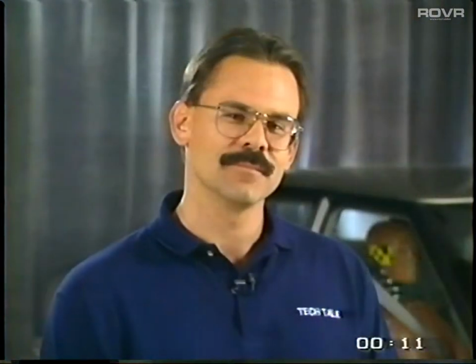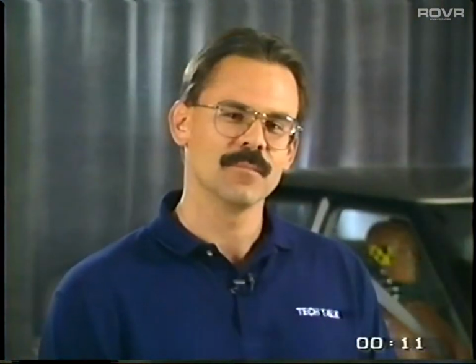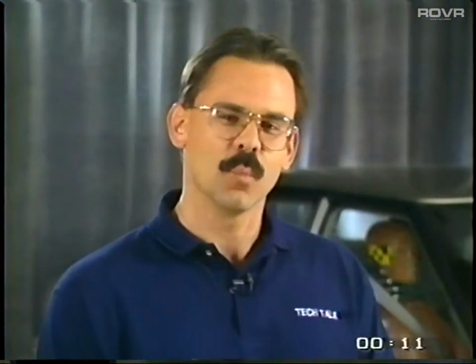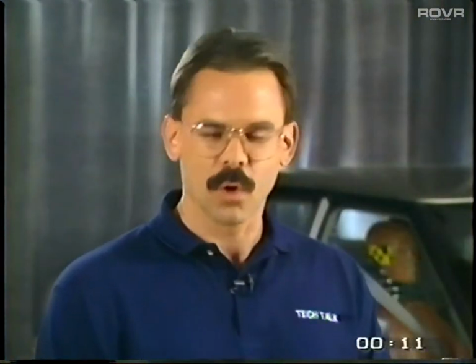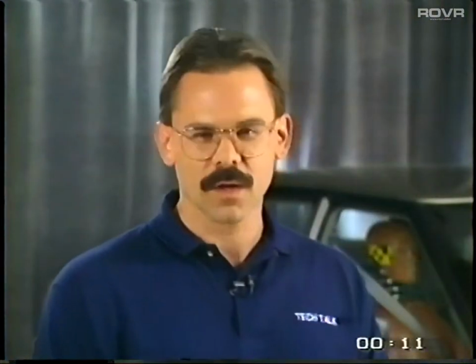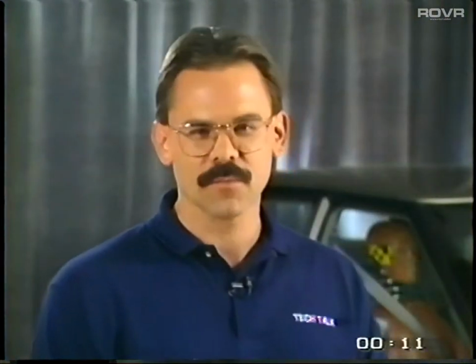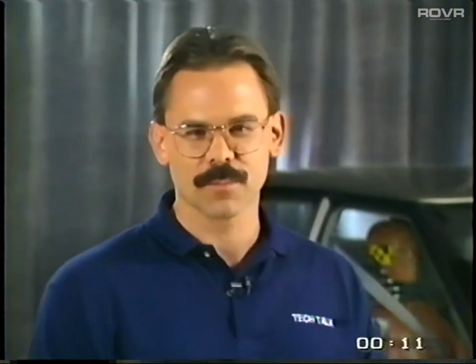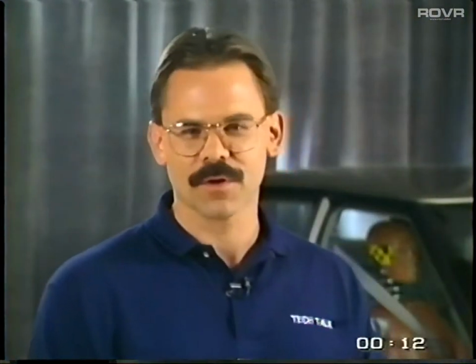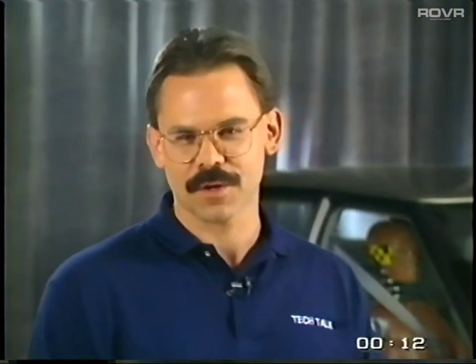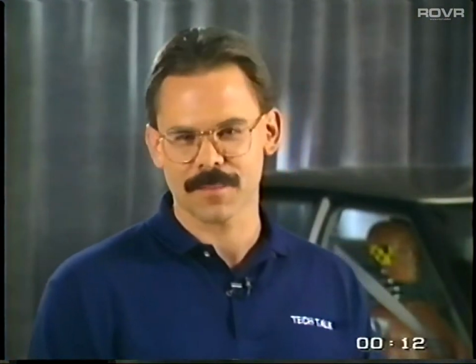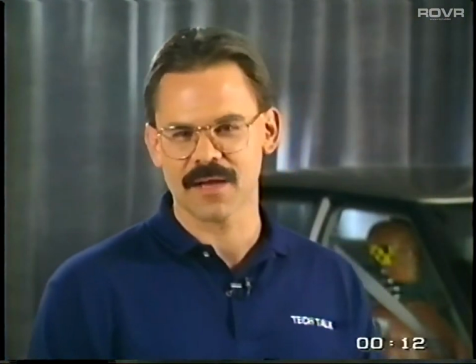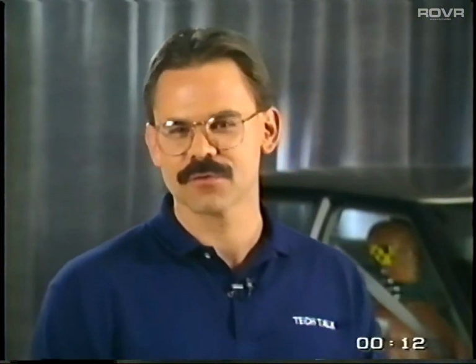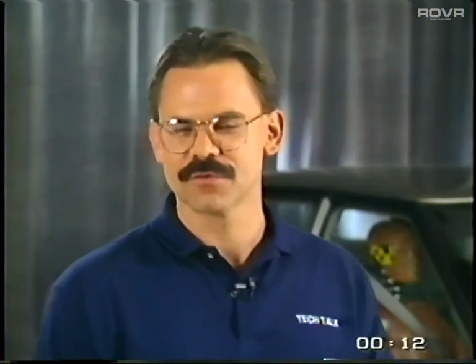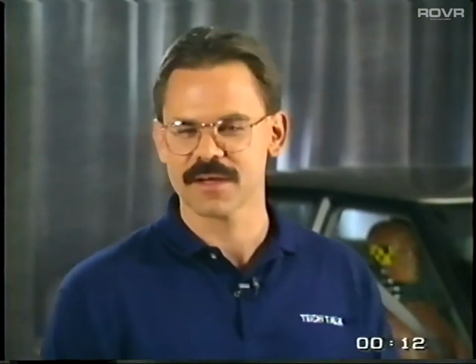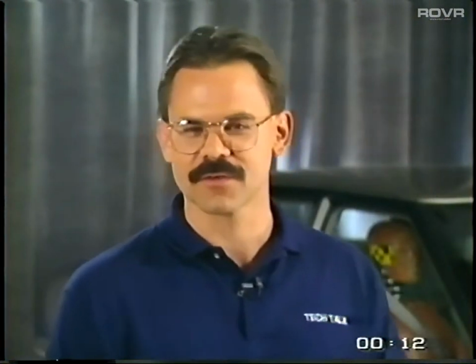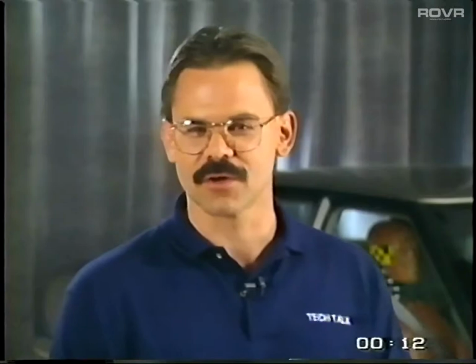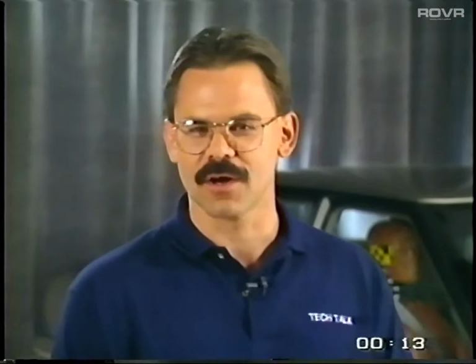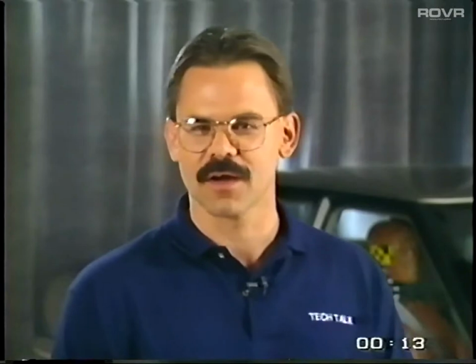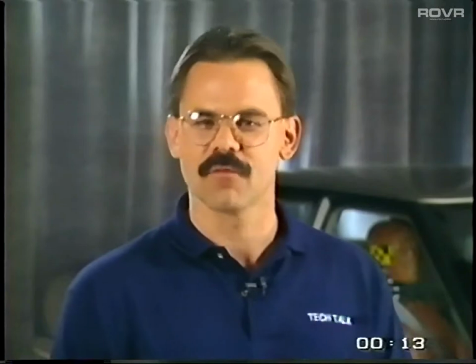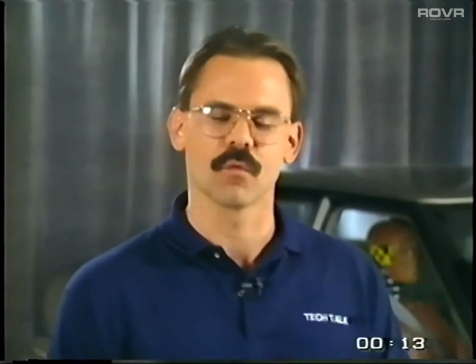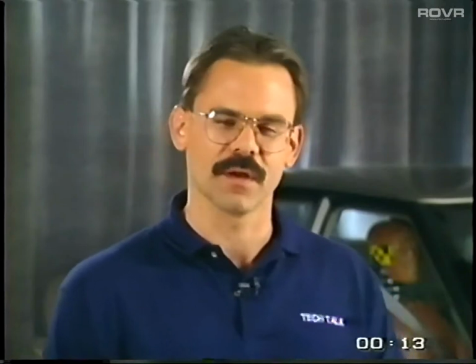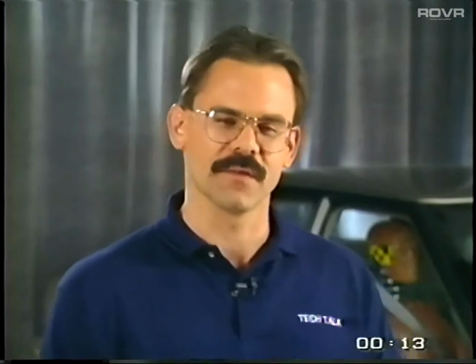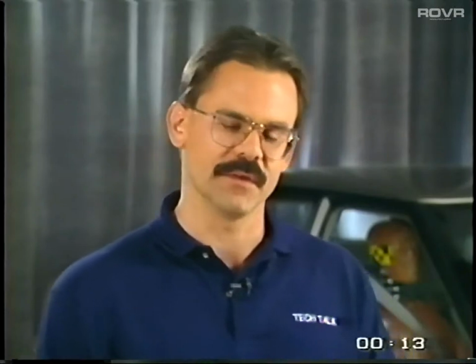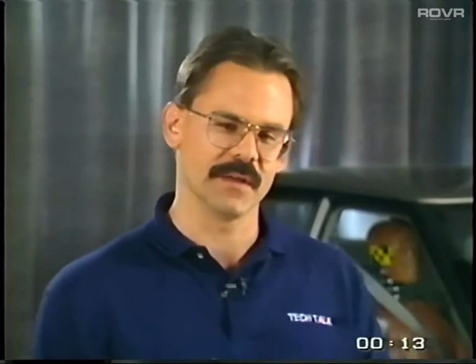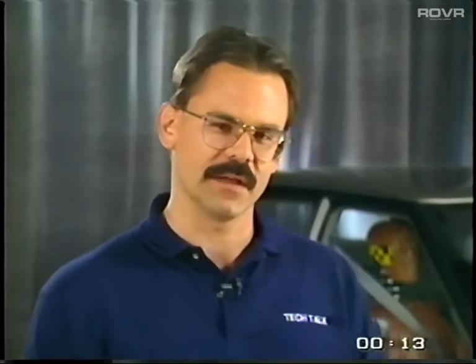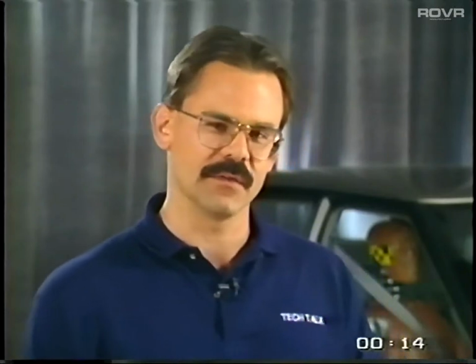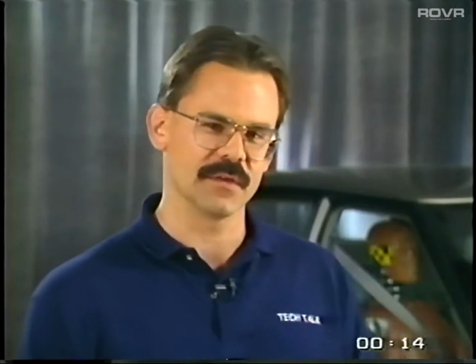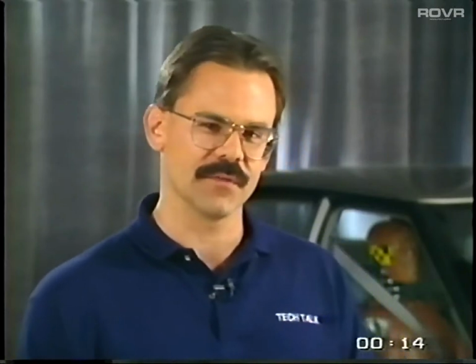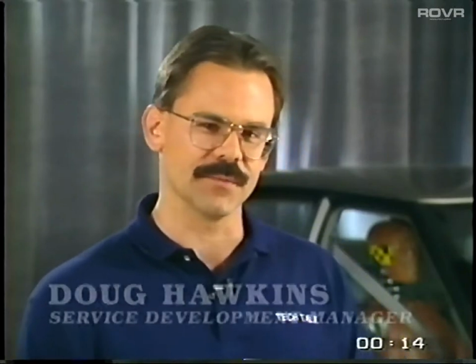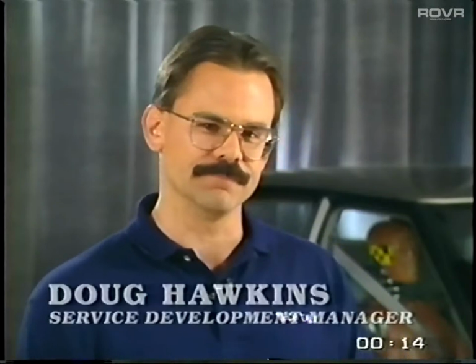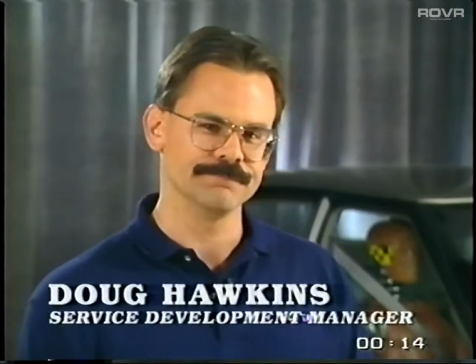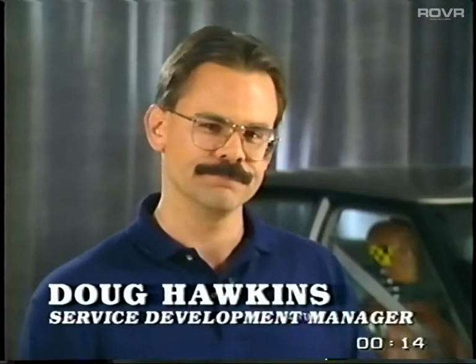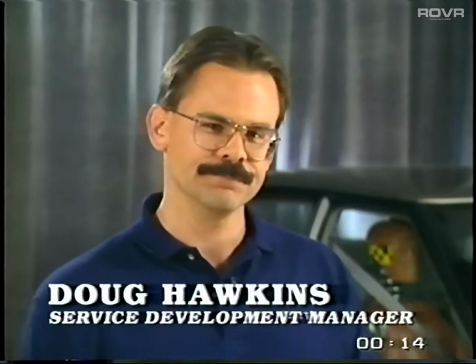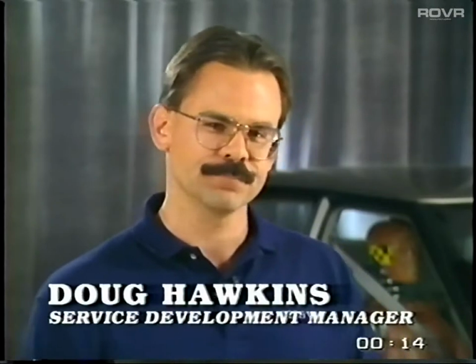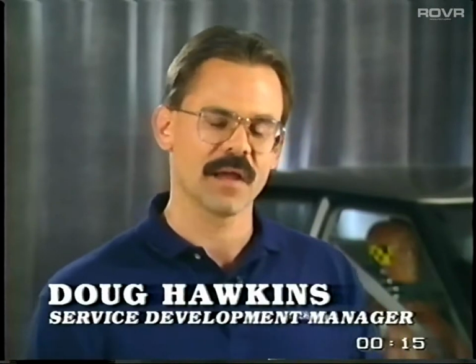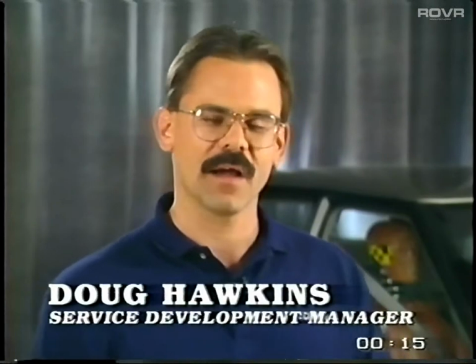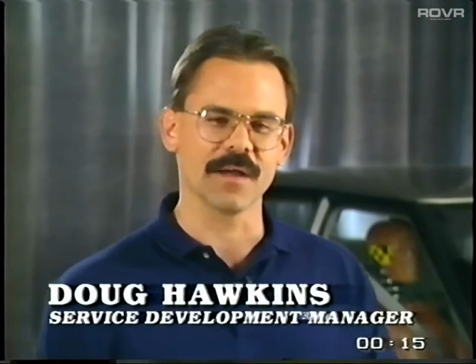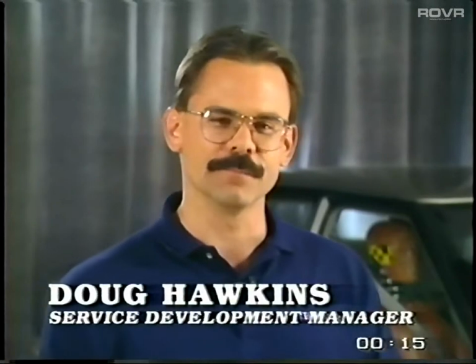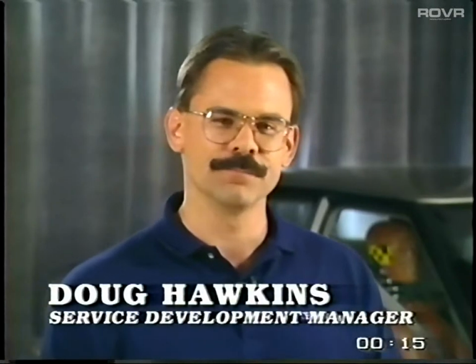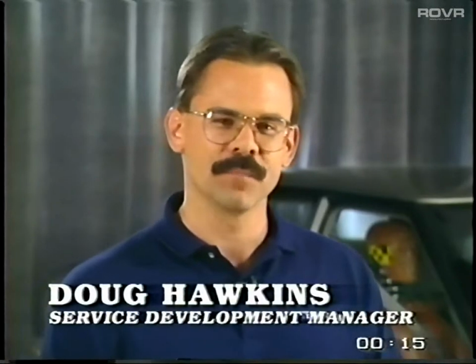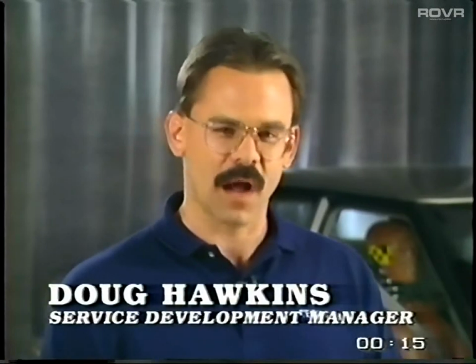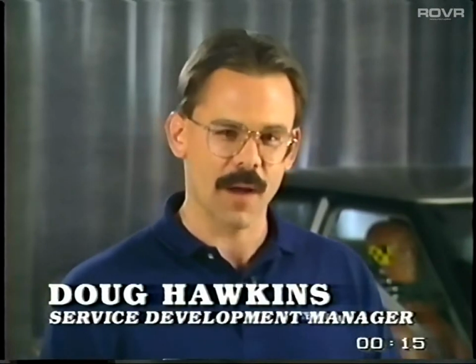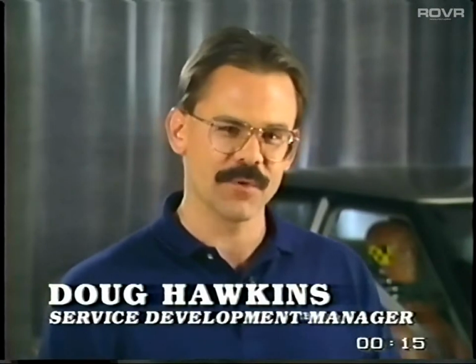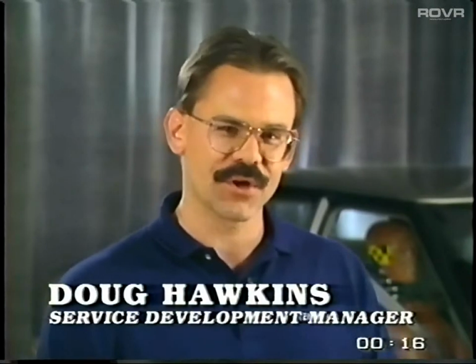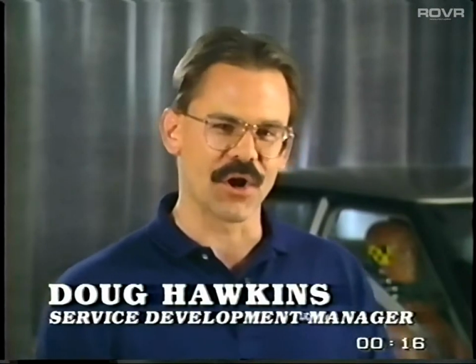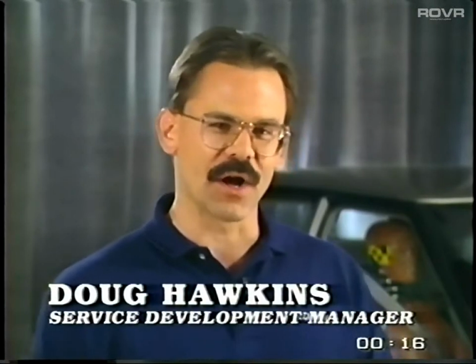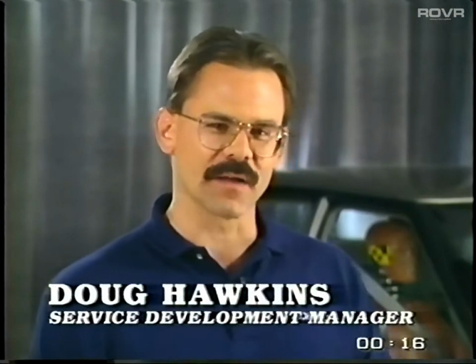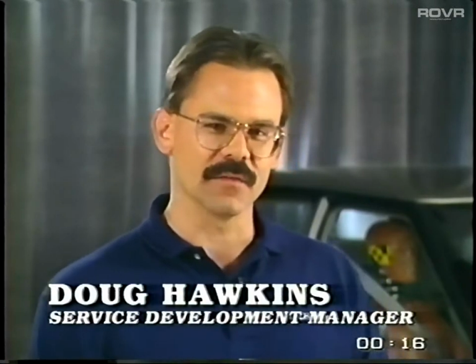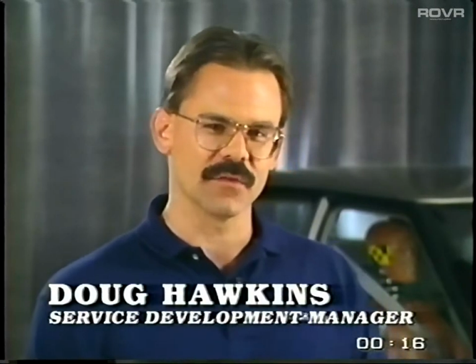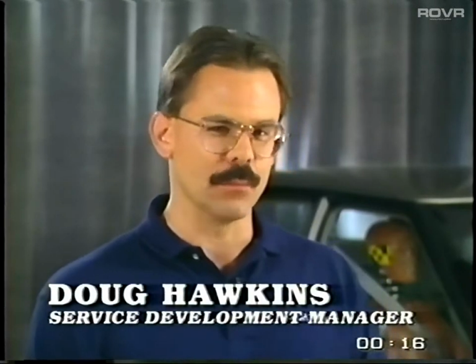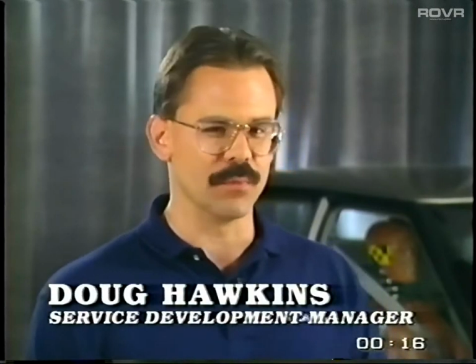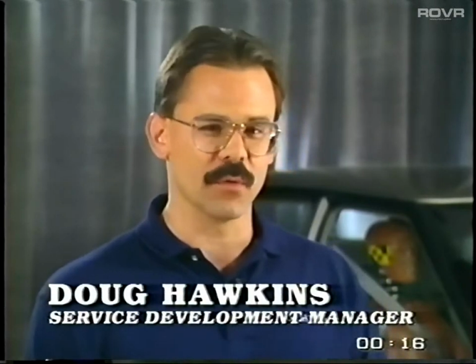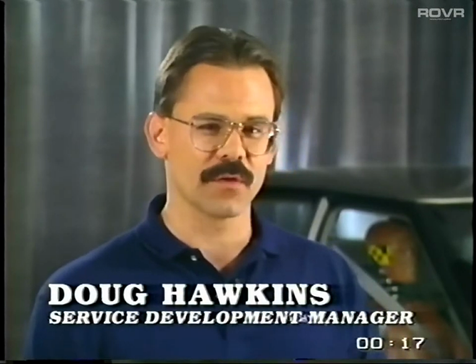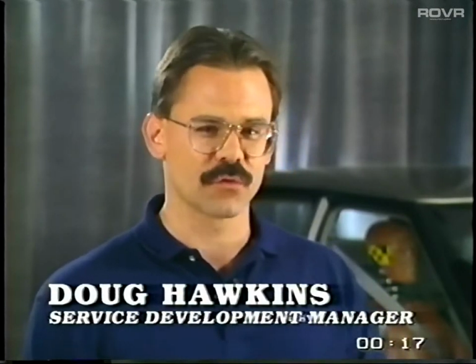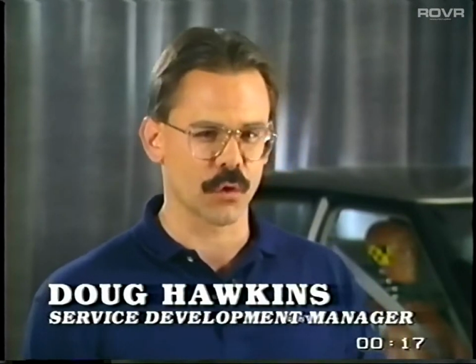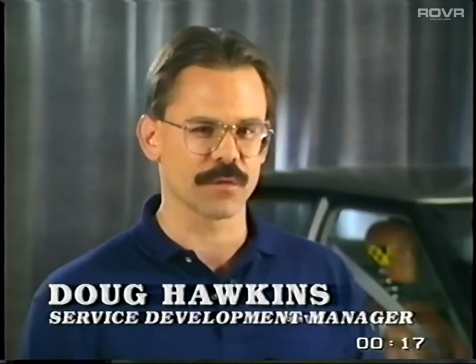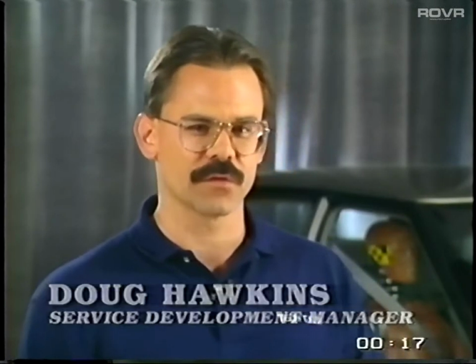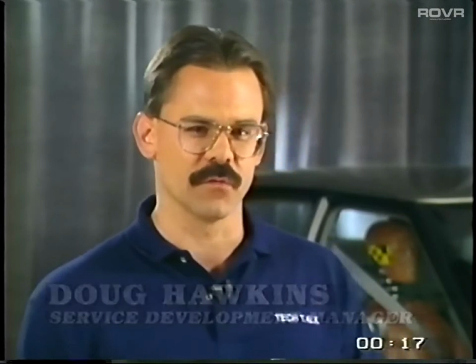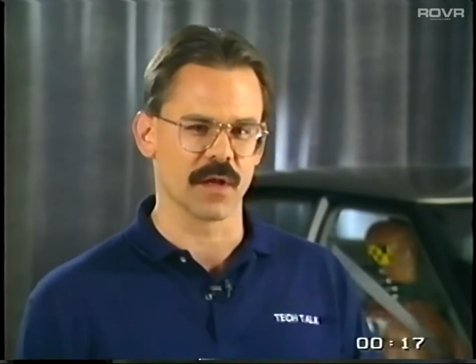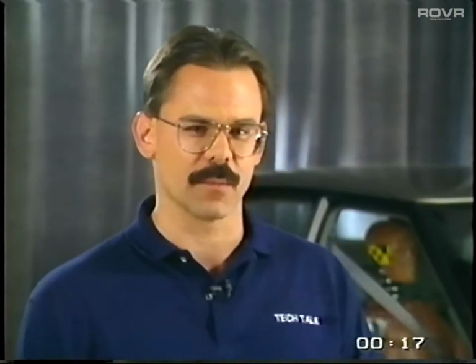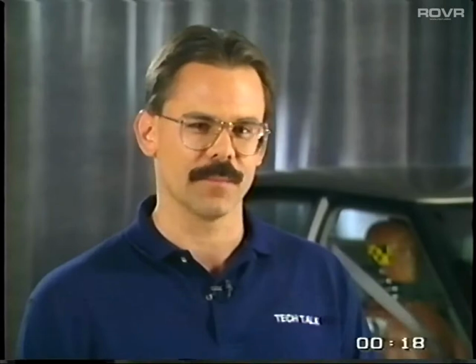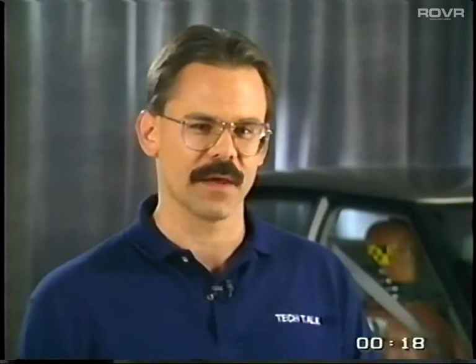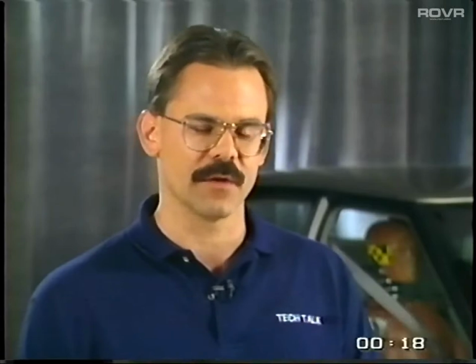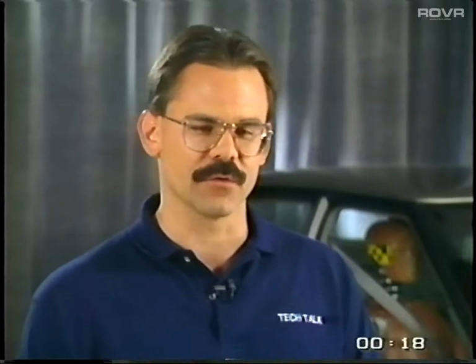Welcome to Product Master Tech Talk for 1997. Hi, I'm Doug Hawkins, Buick Service Development Manager.